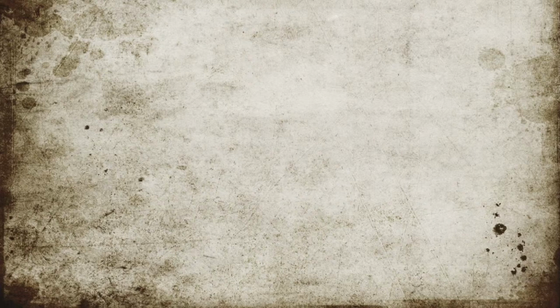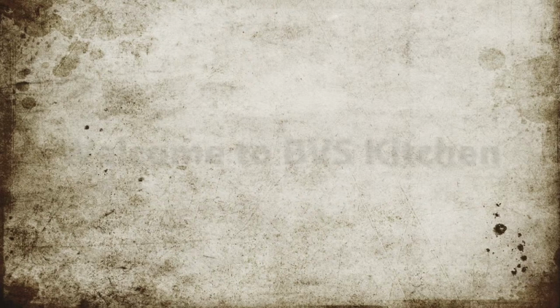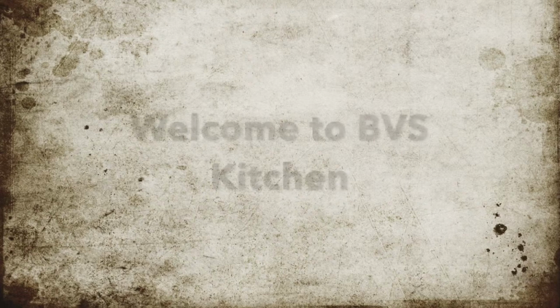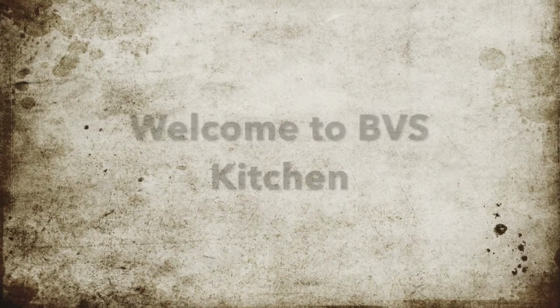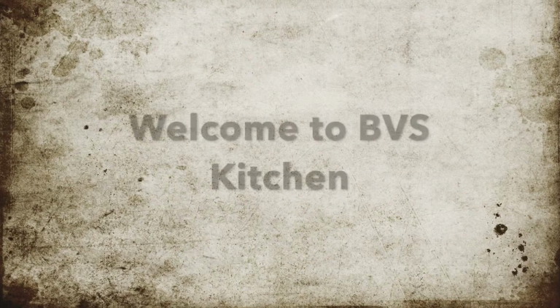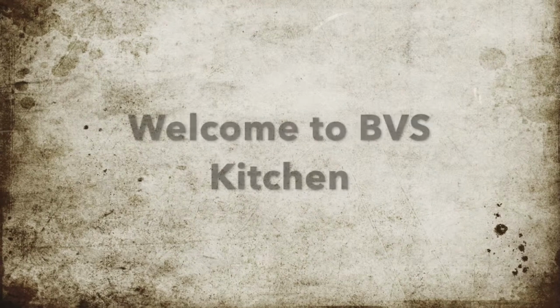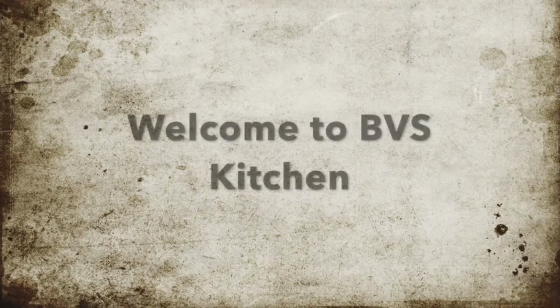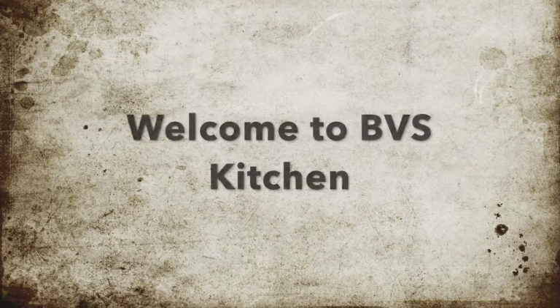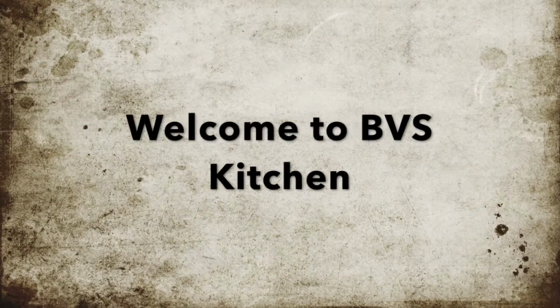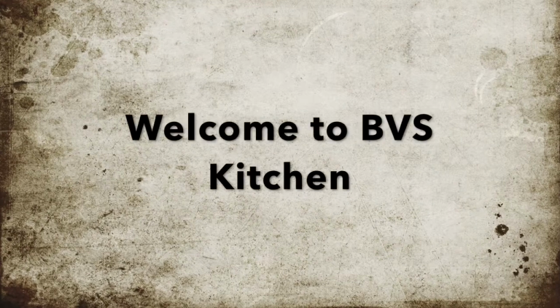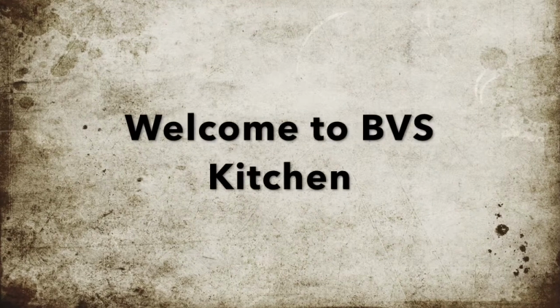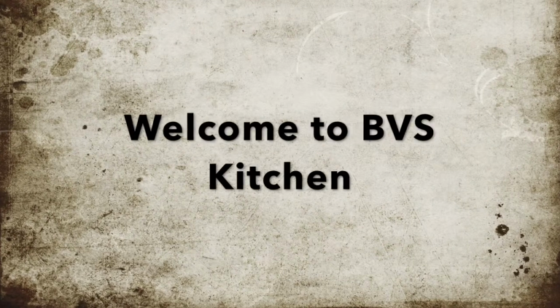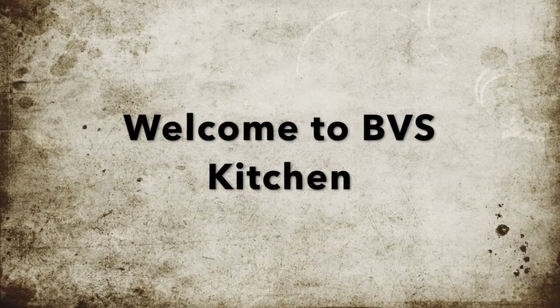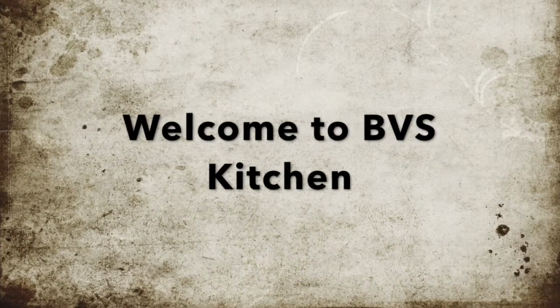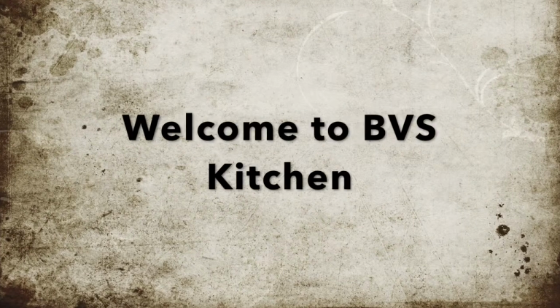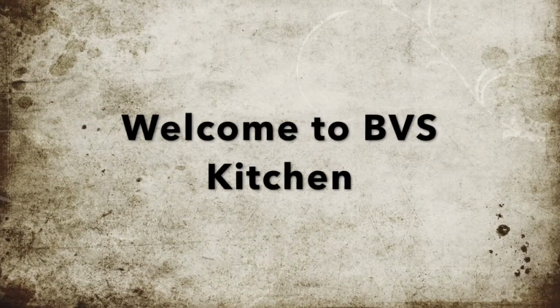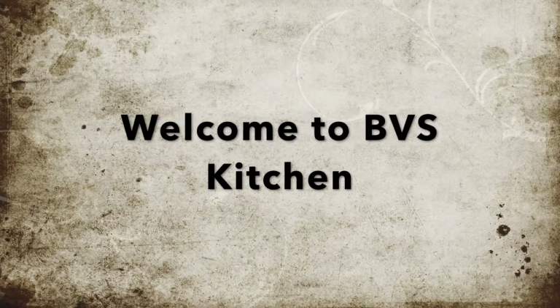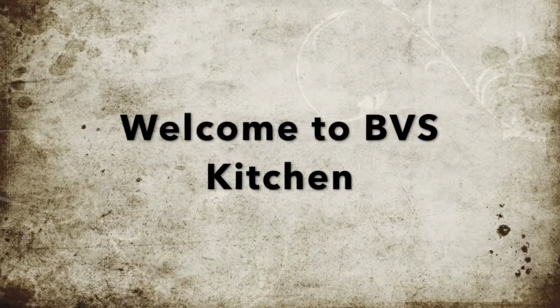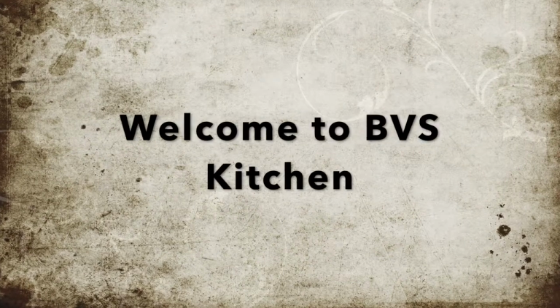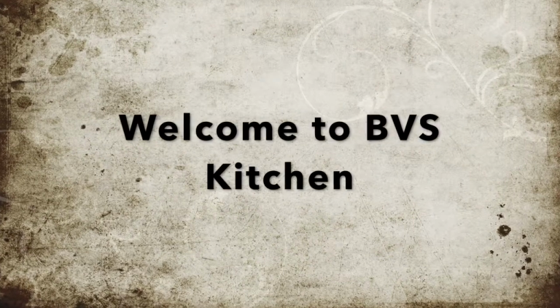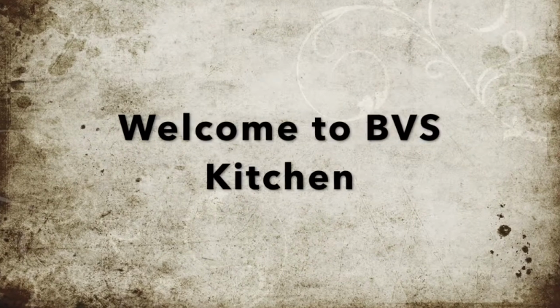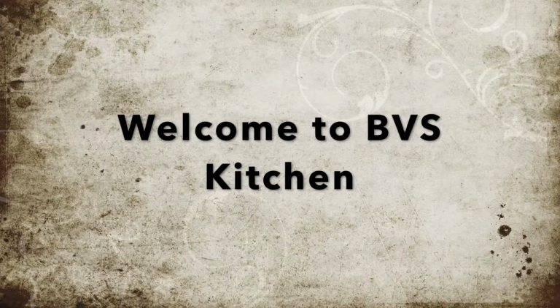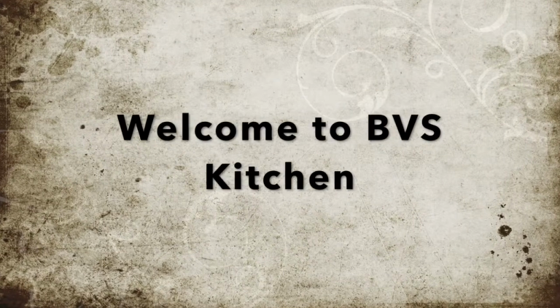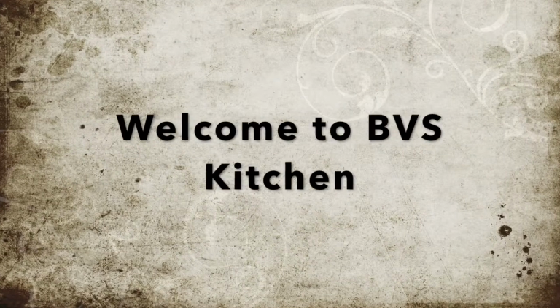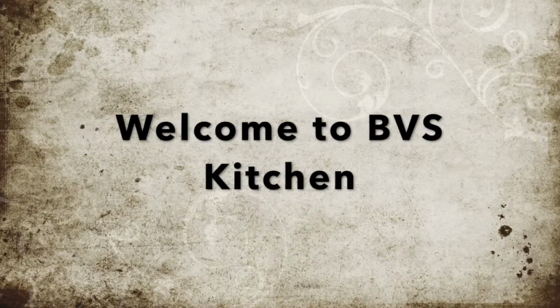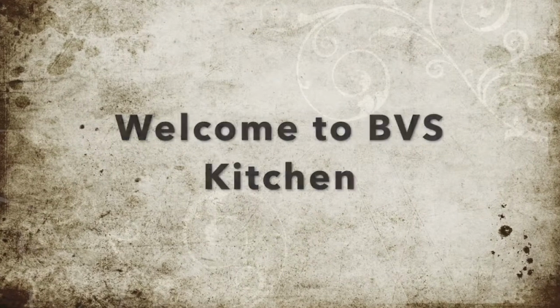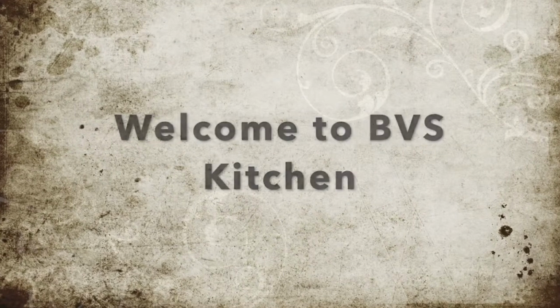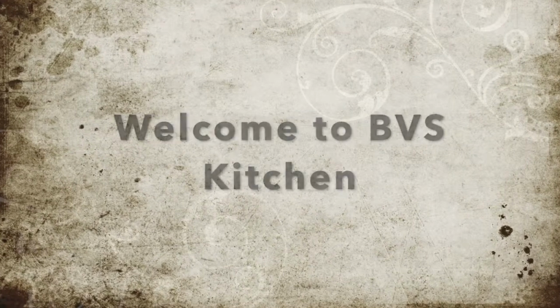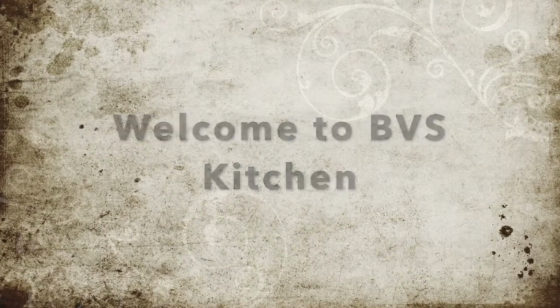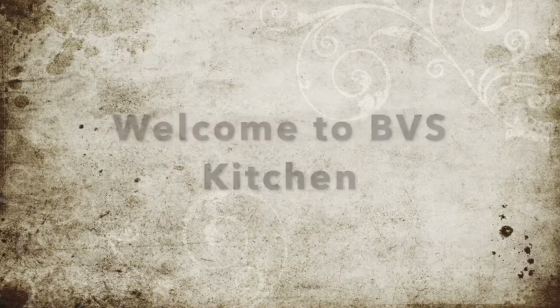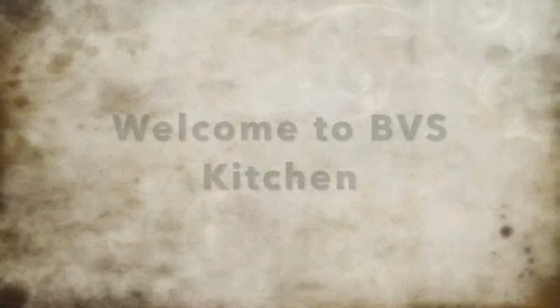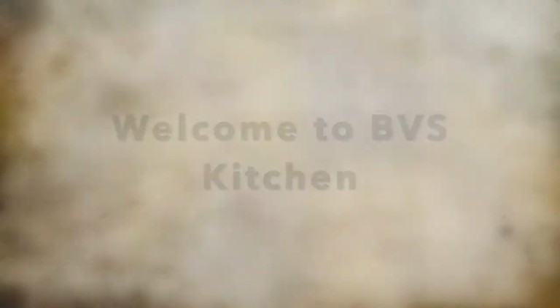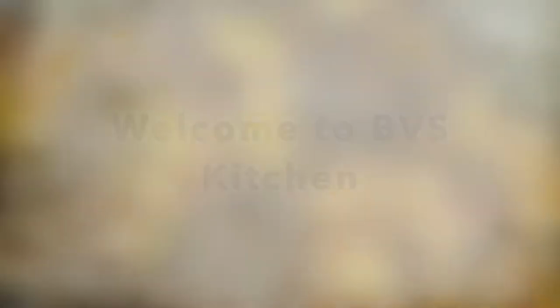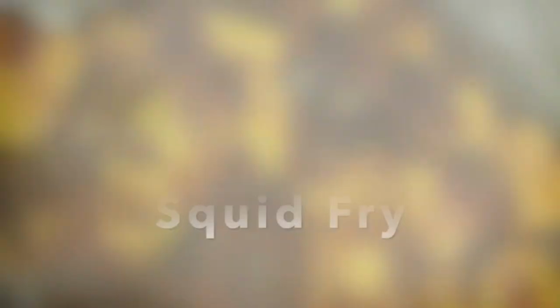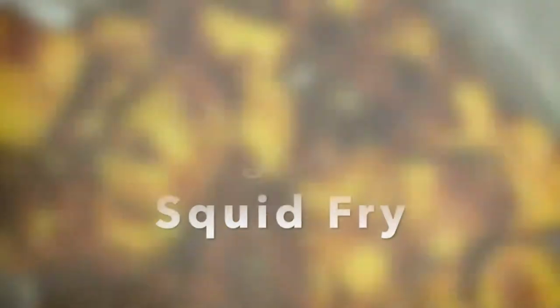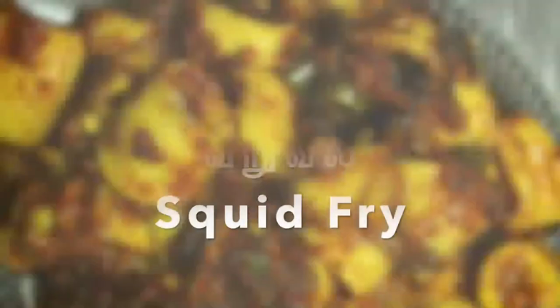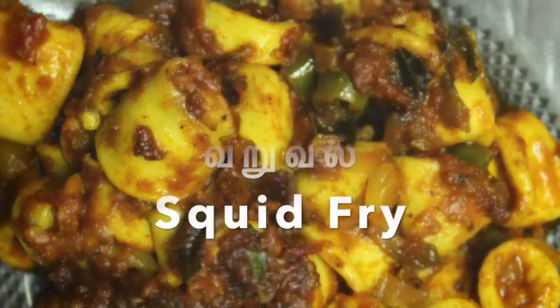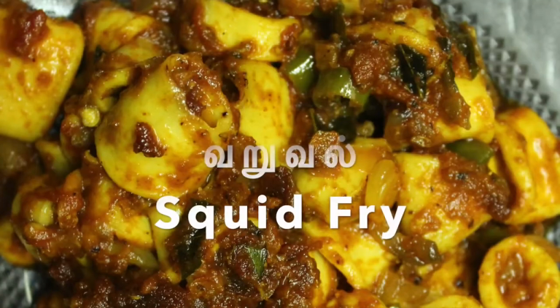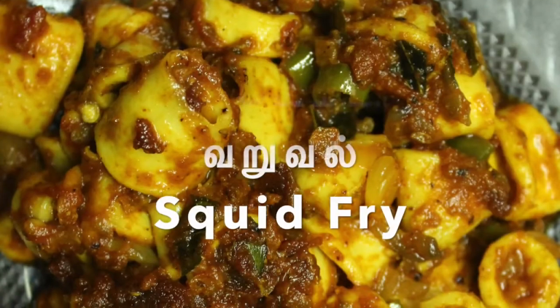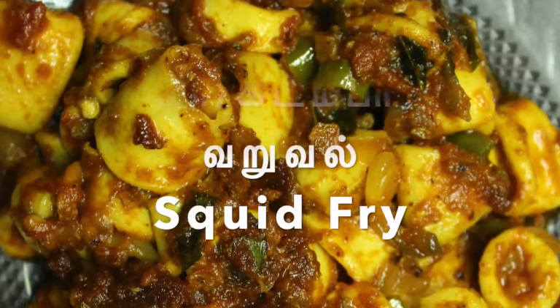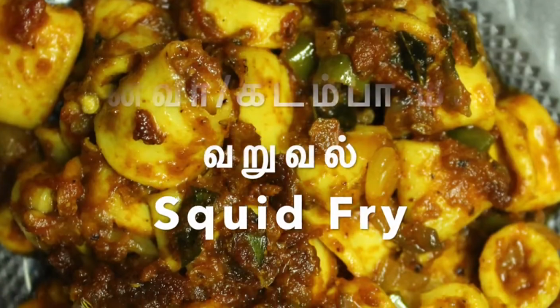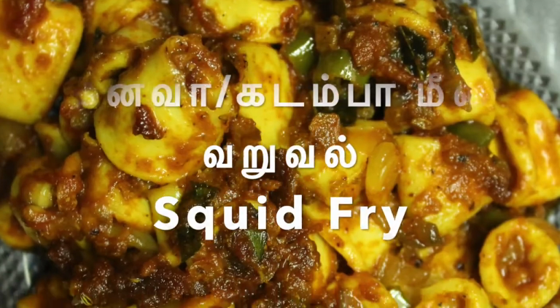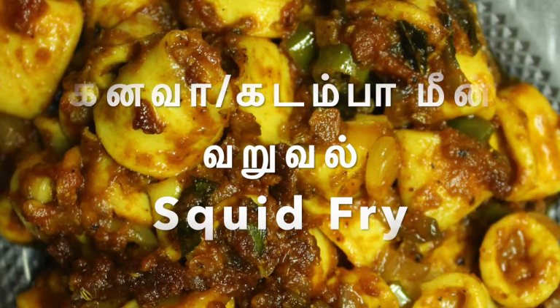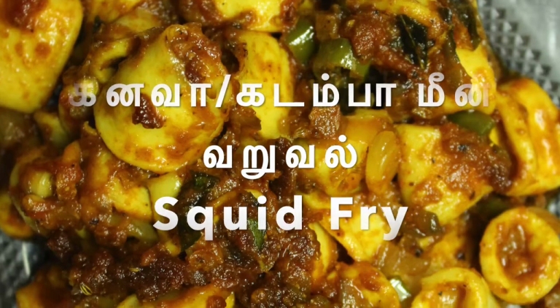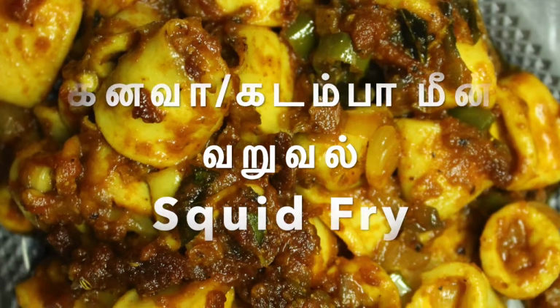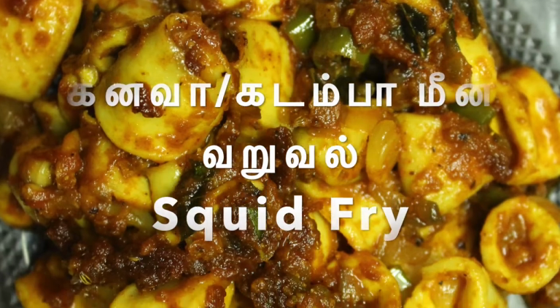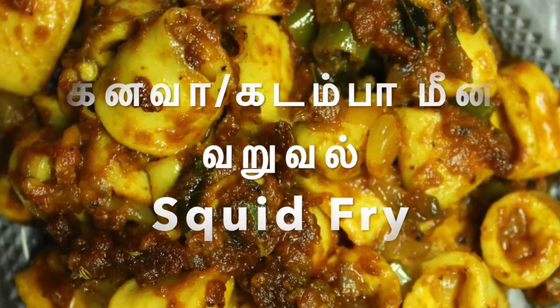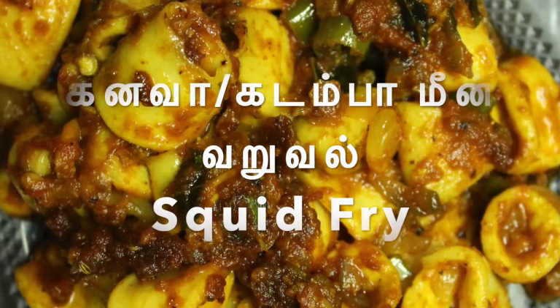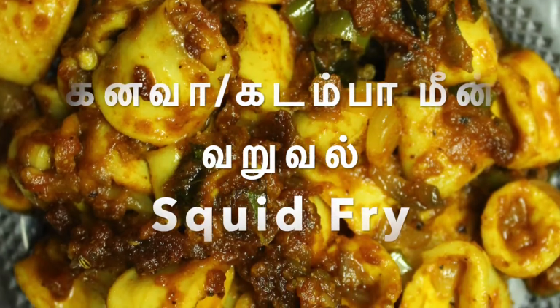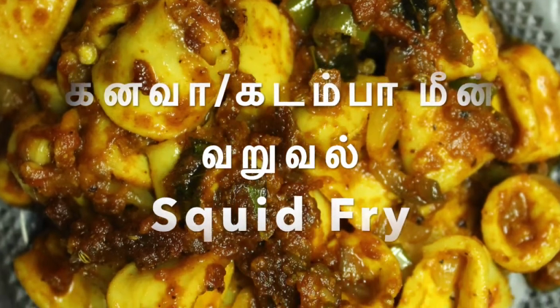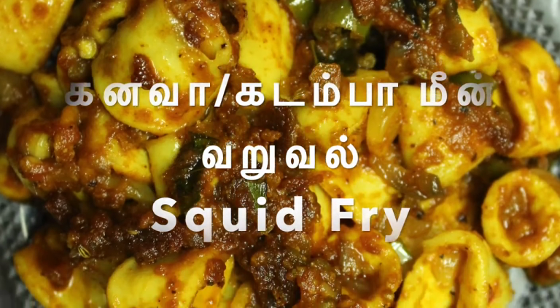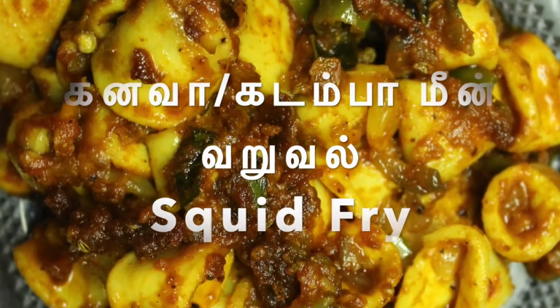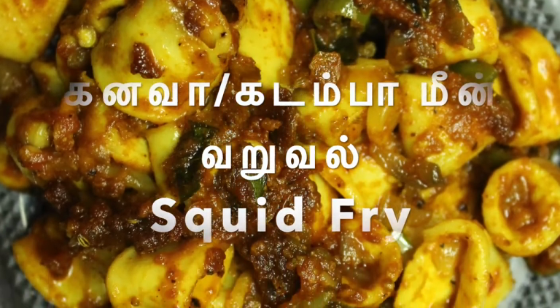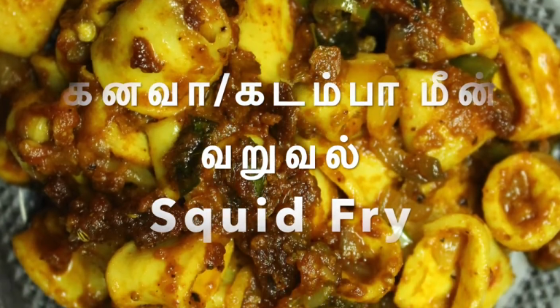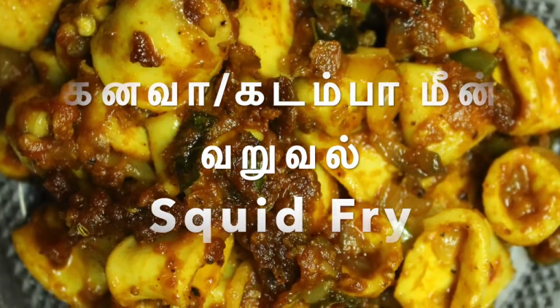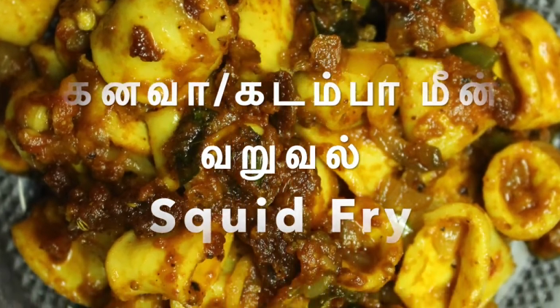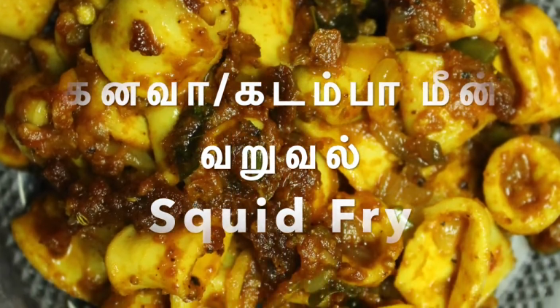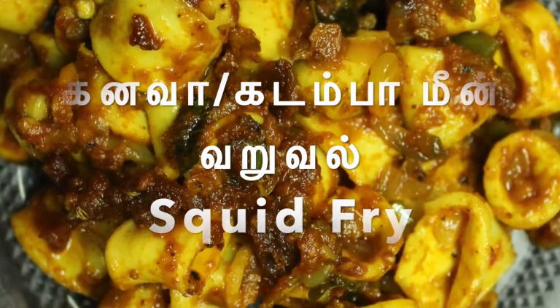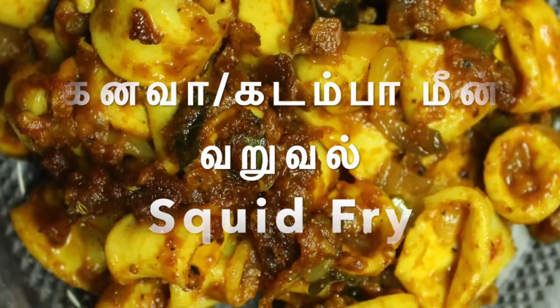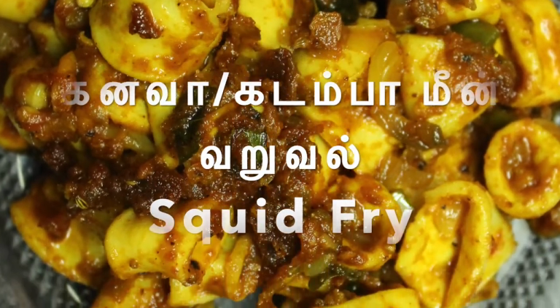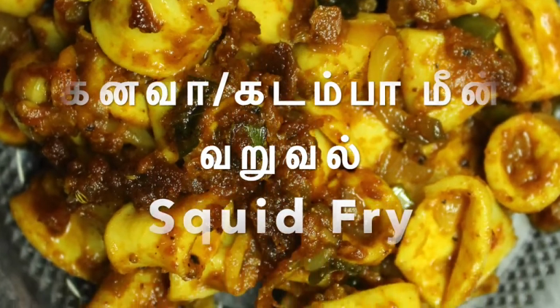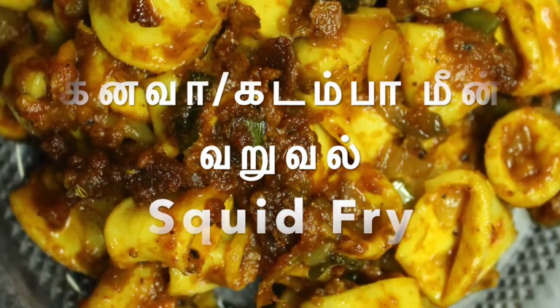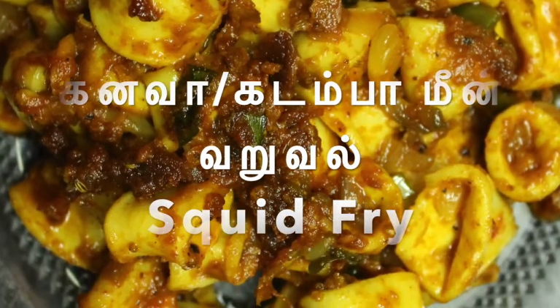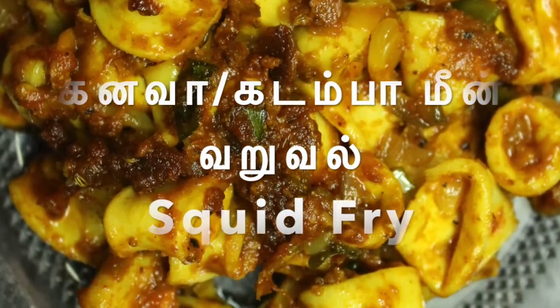Hi Friends! Welcome to VBS Kitchen! Now I'm going to show you how to do it. Let's see how it's done.